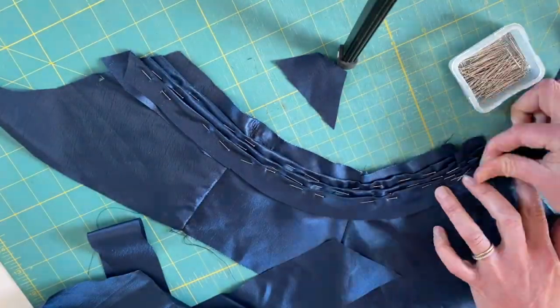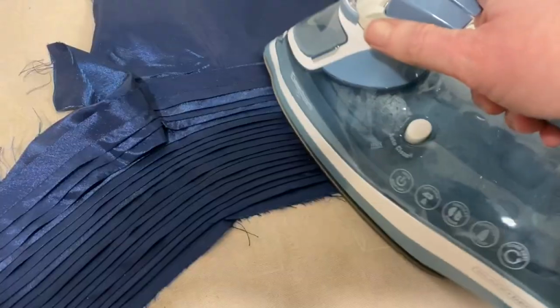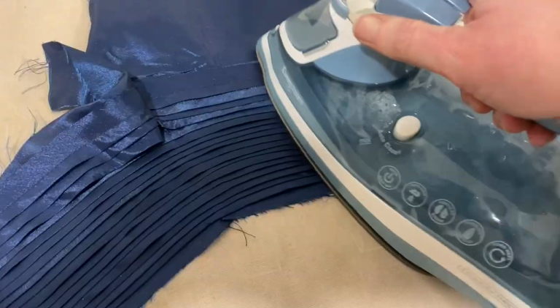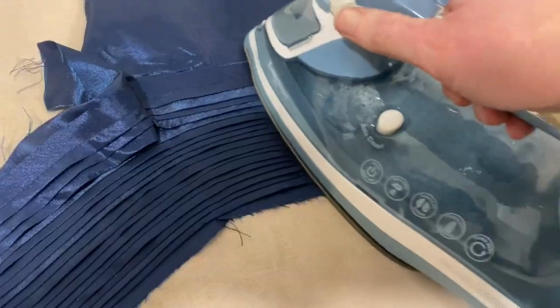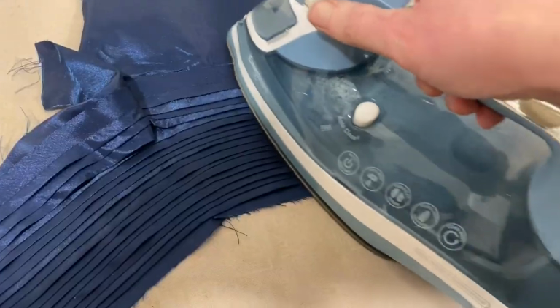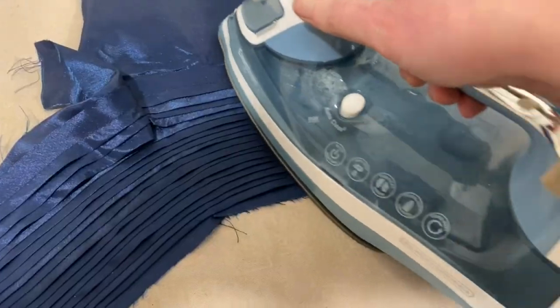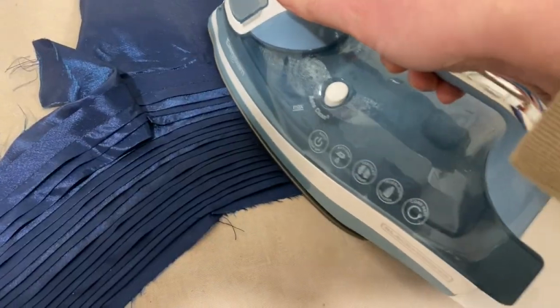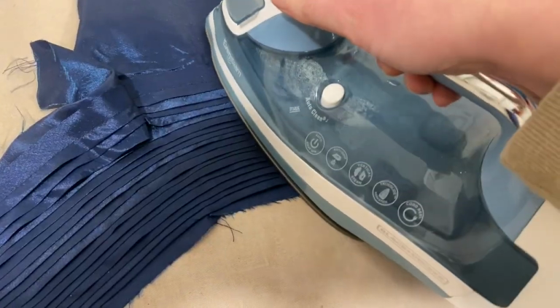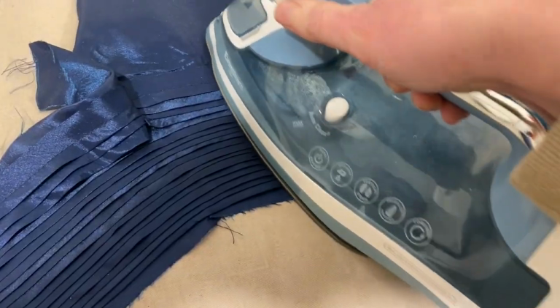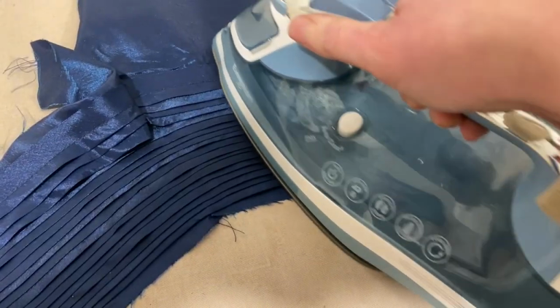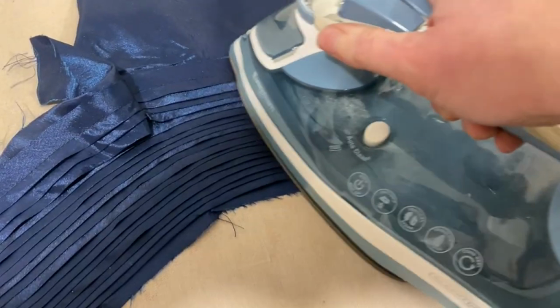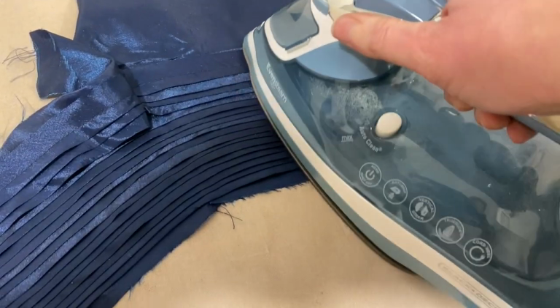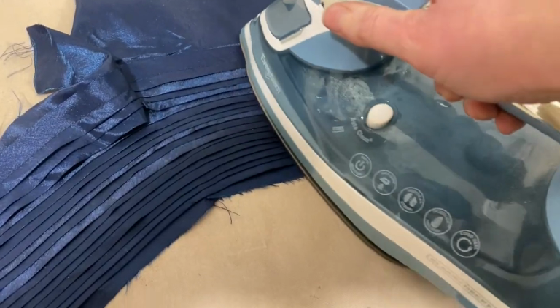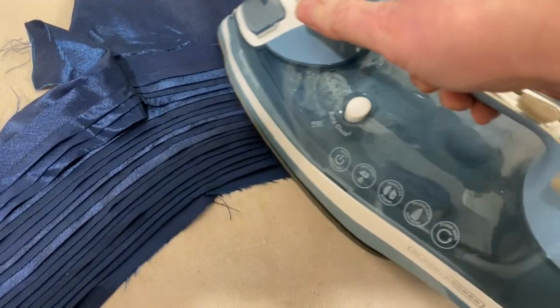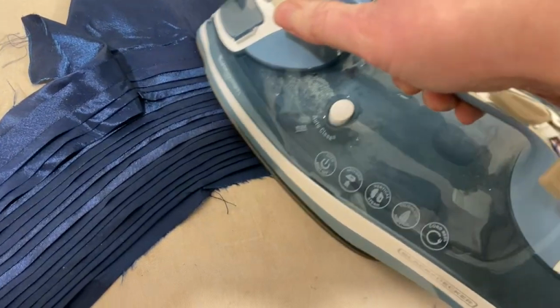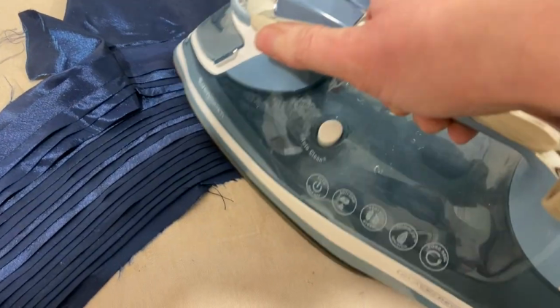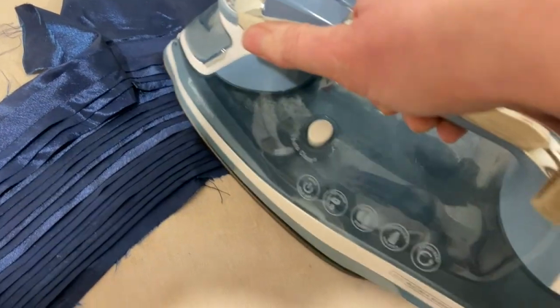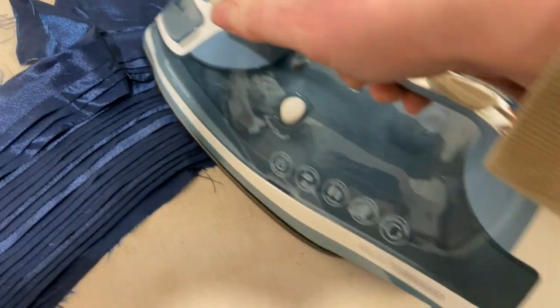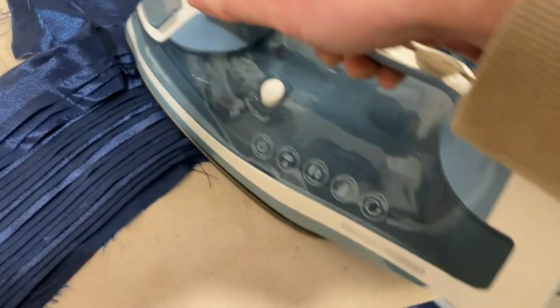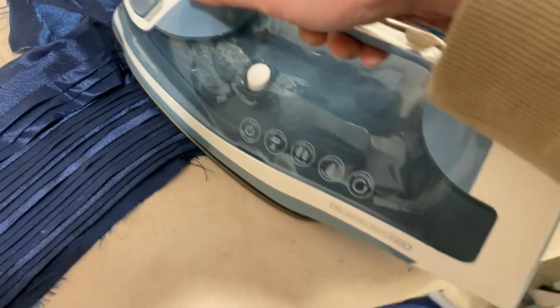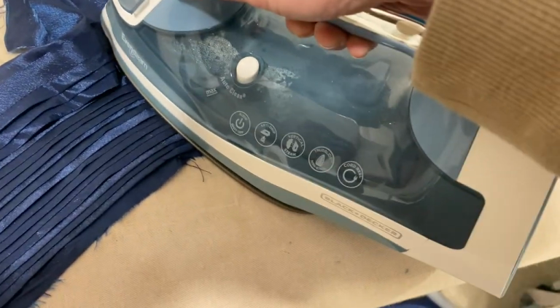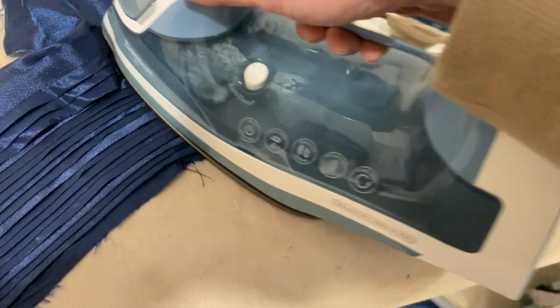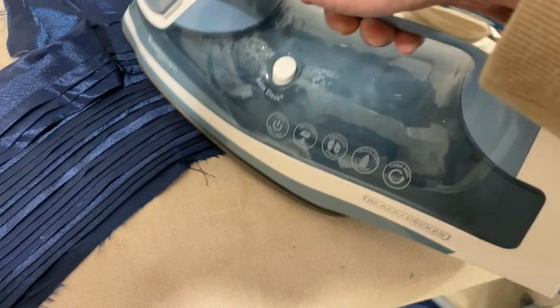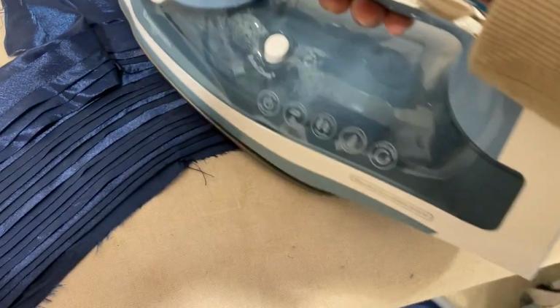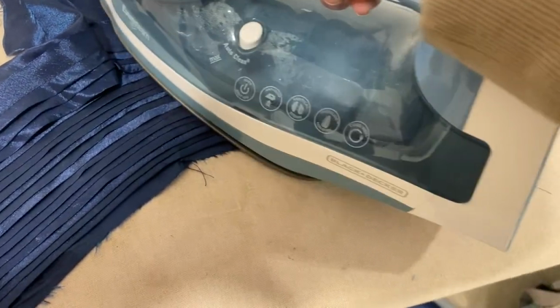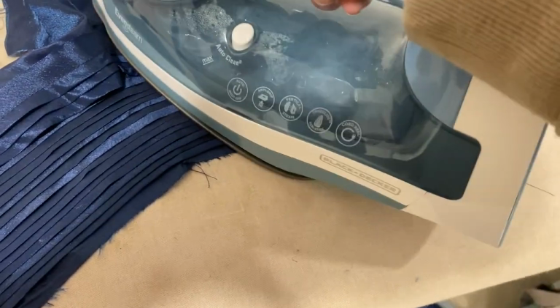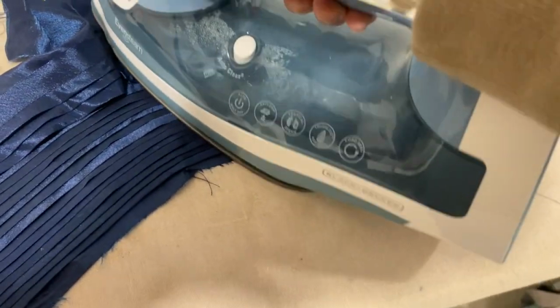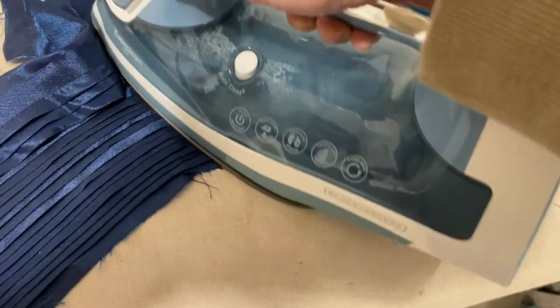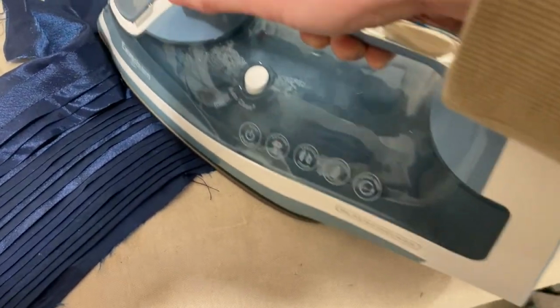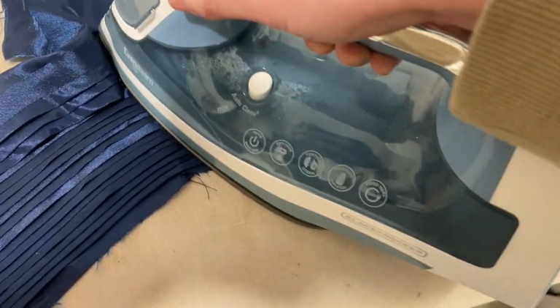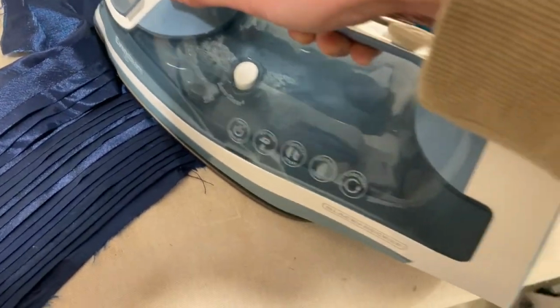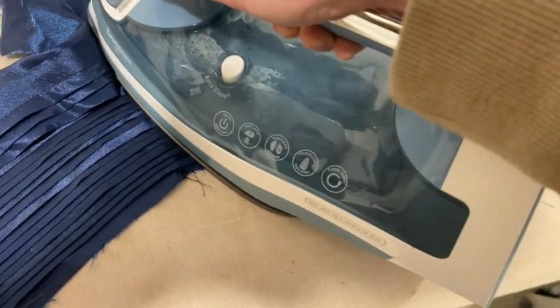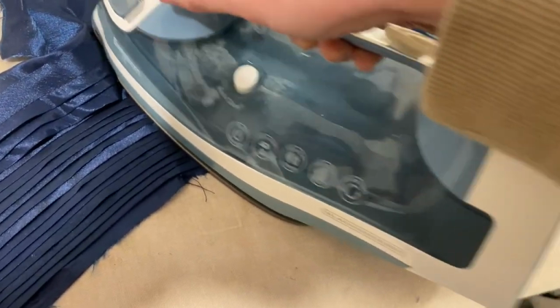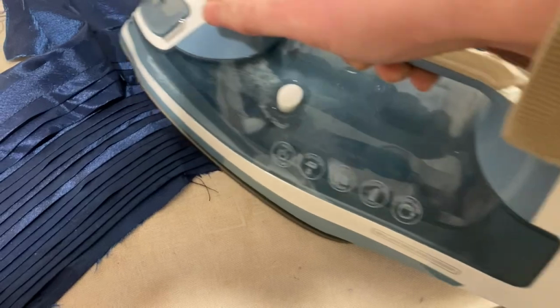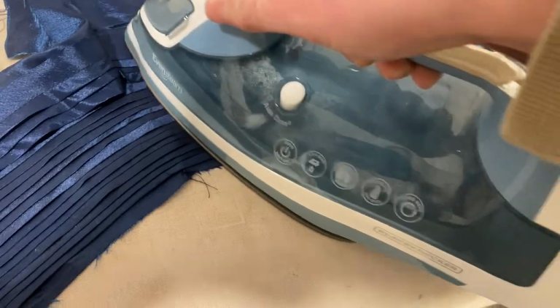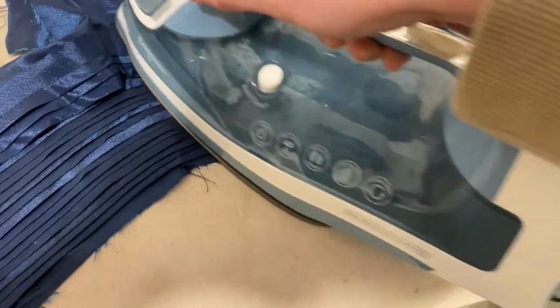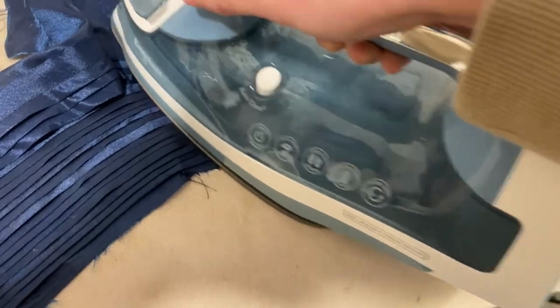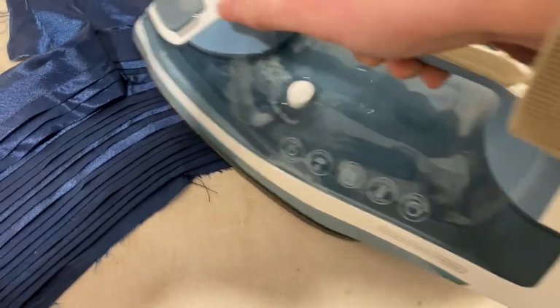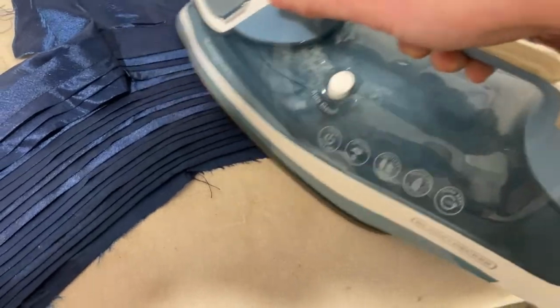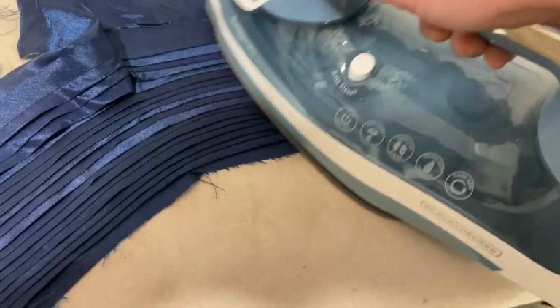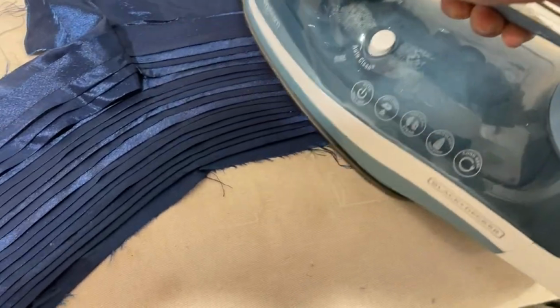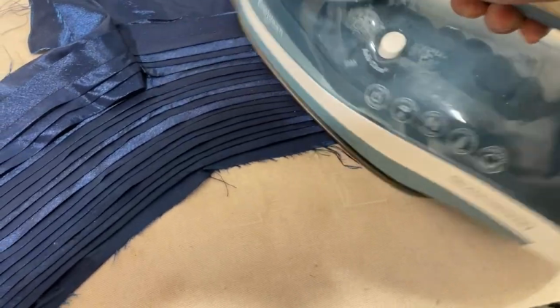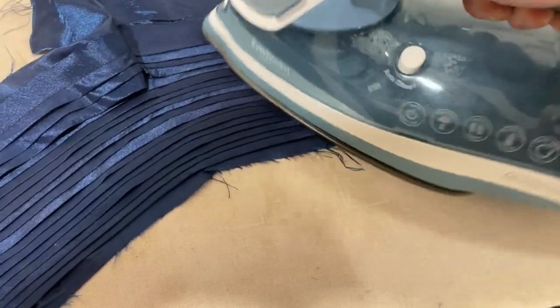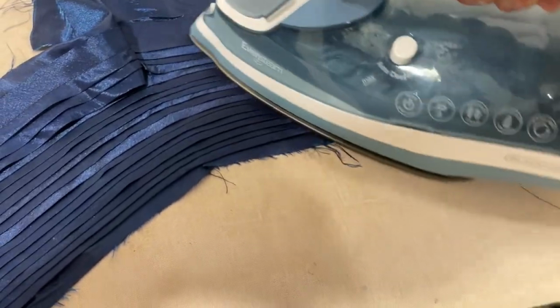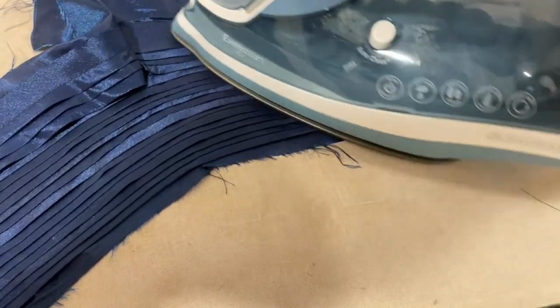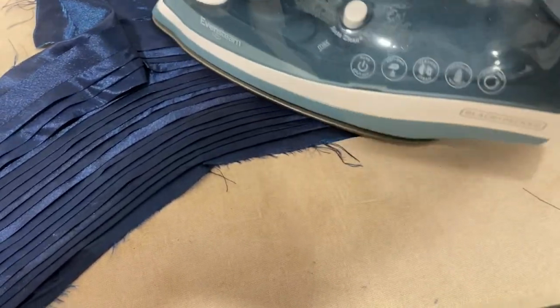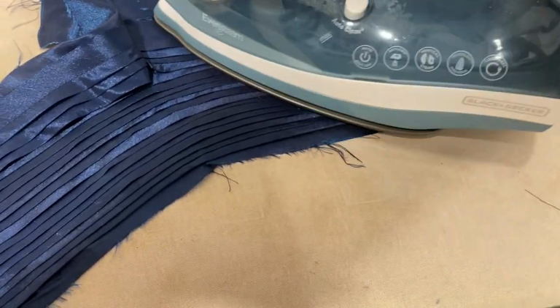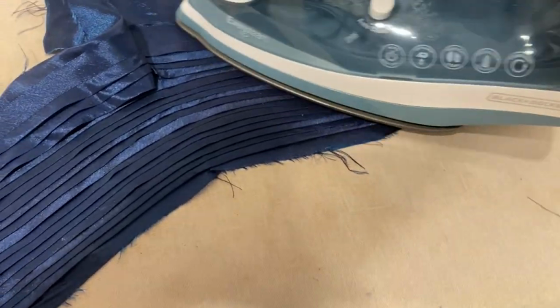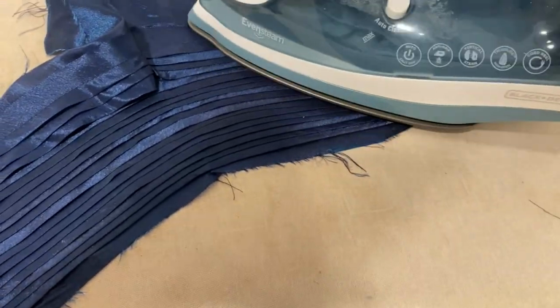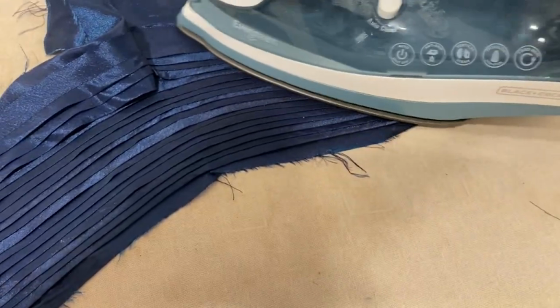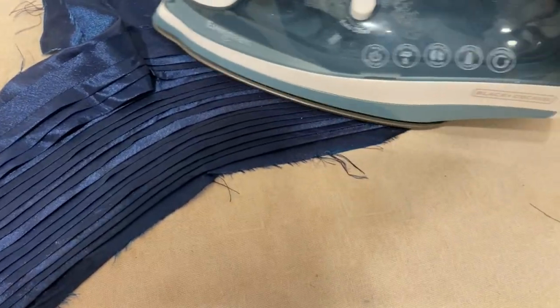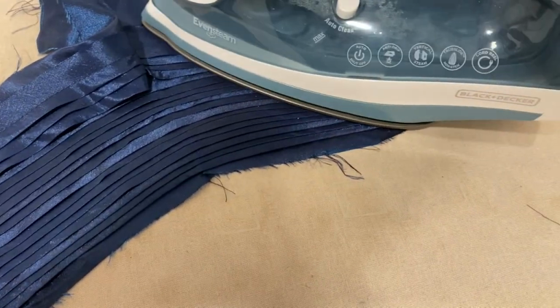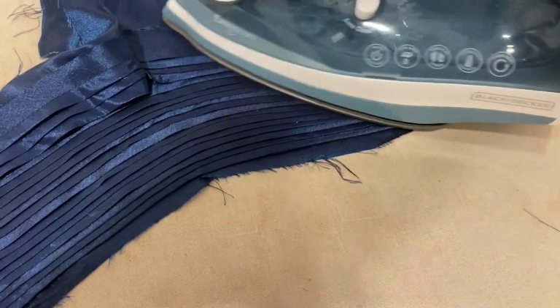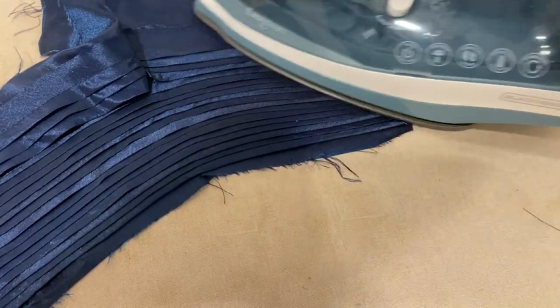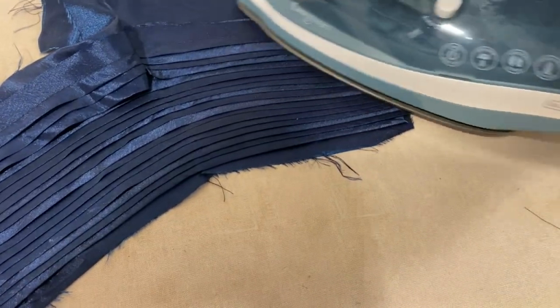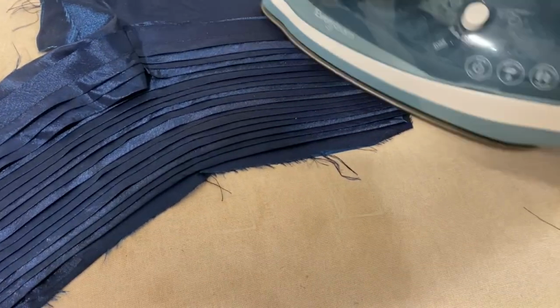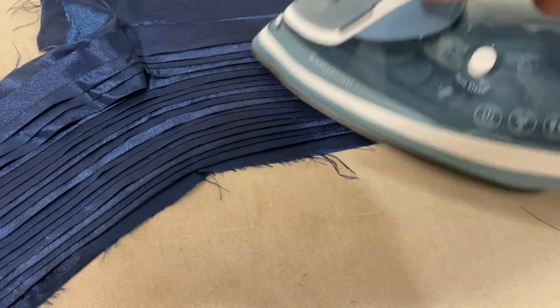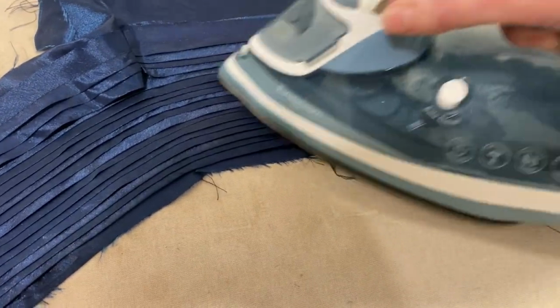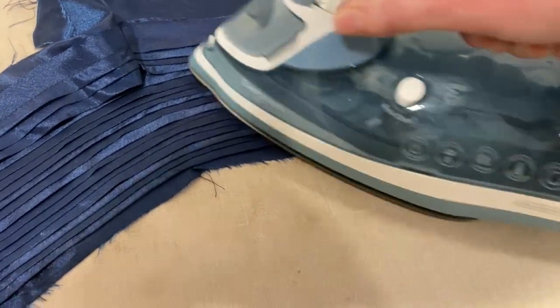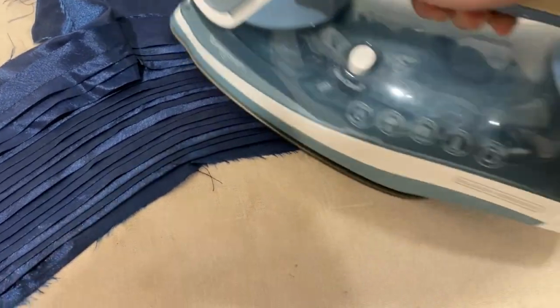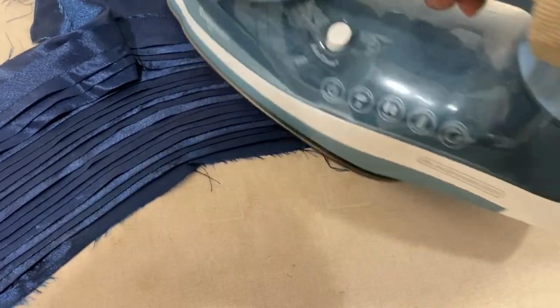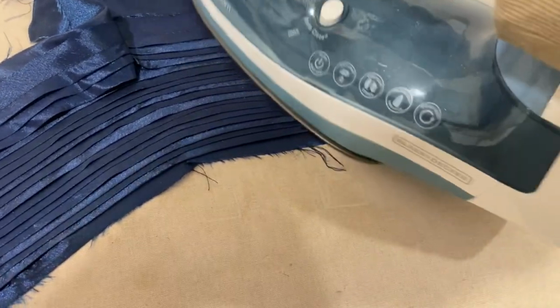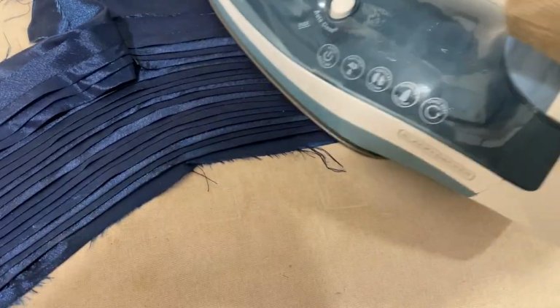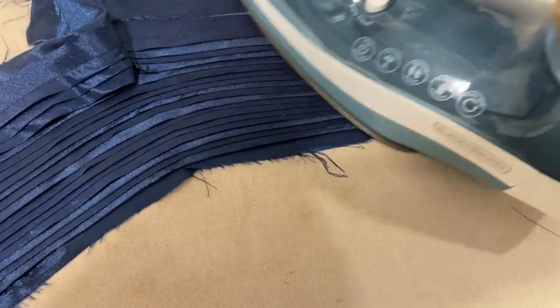Most of the folds are made and I'm just pressing them so that they all meld really well together. I still have a ways to go but this is what it looks like so far.